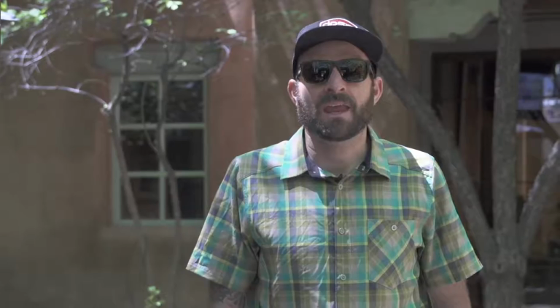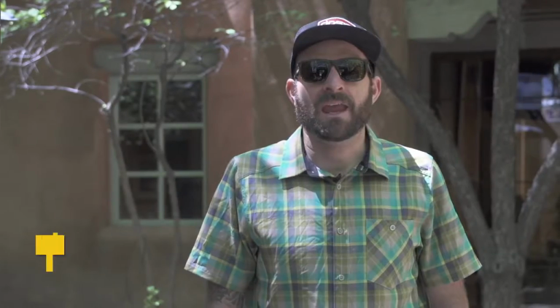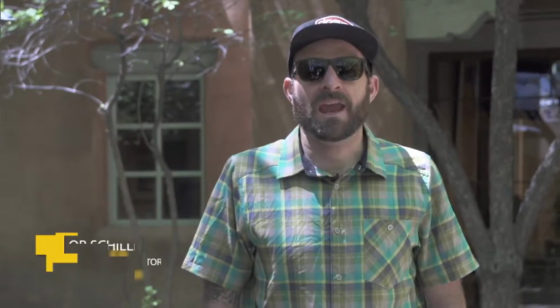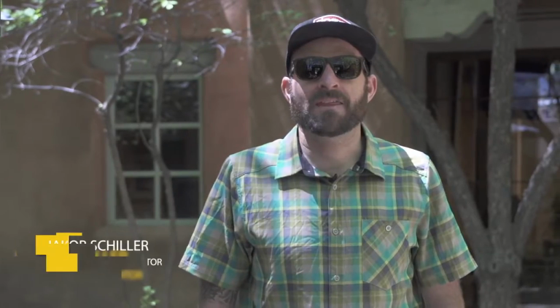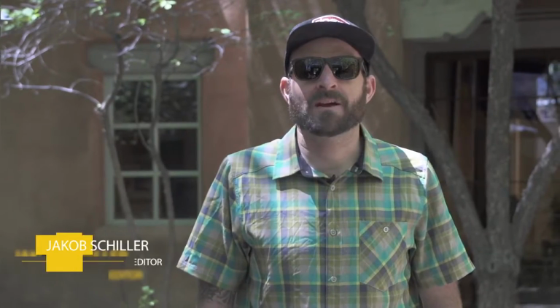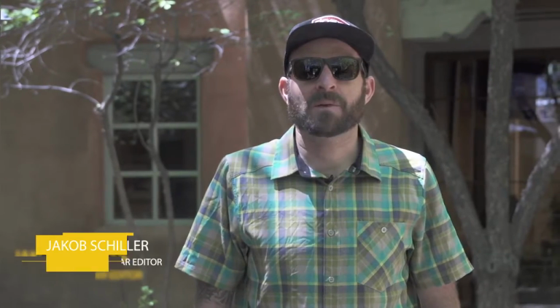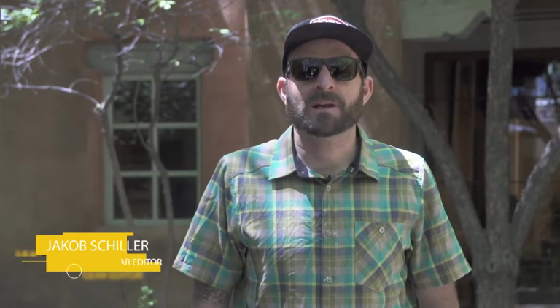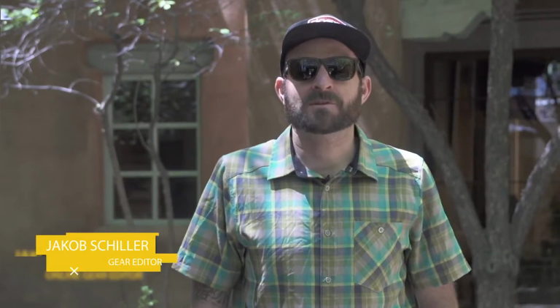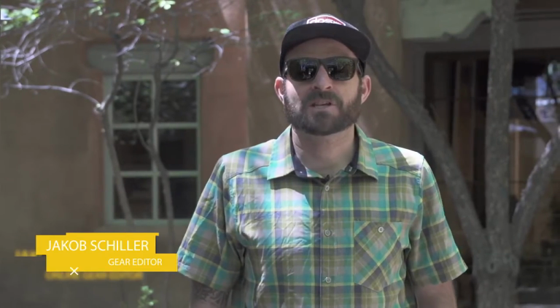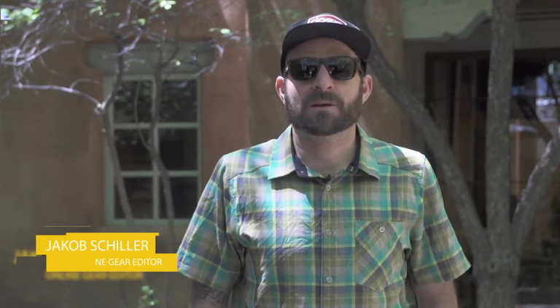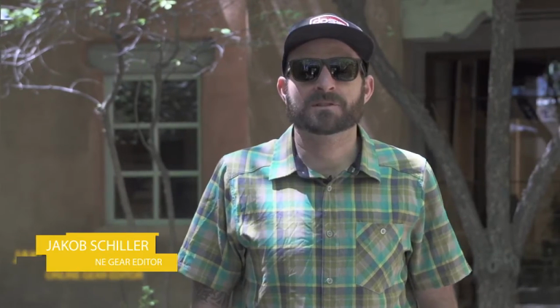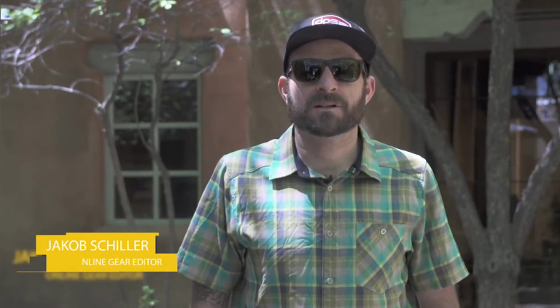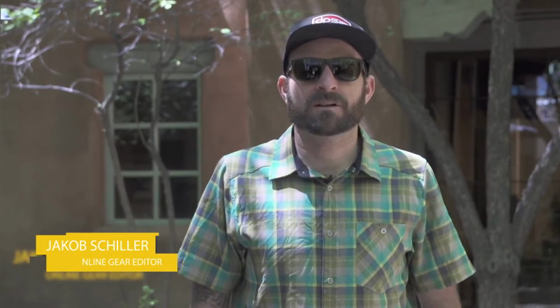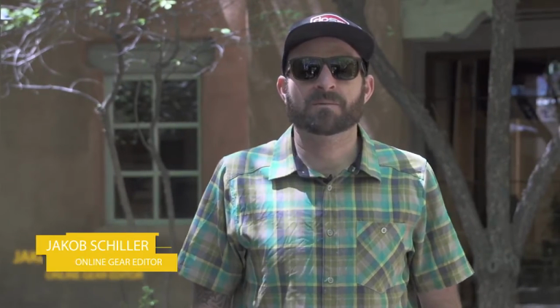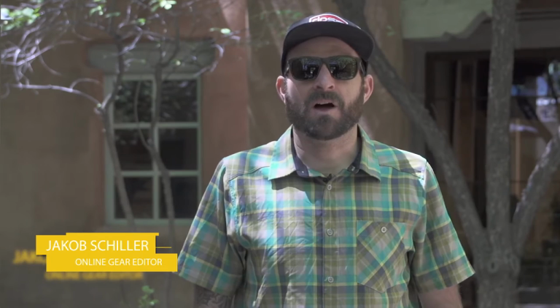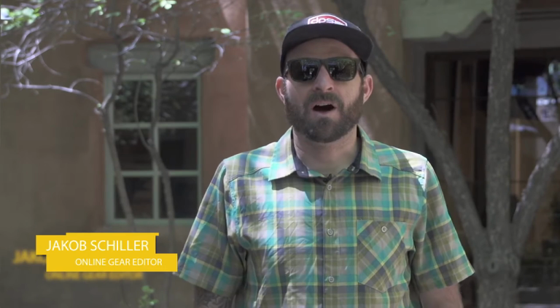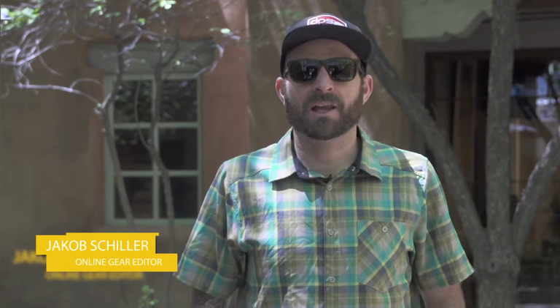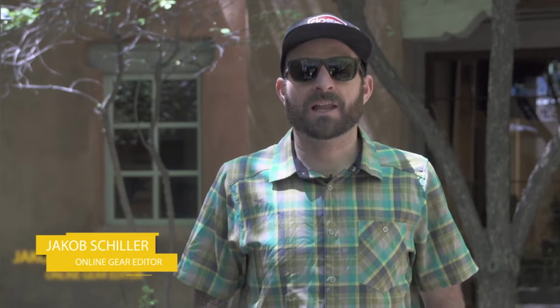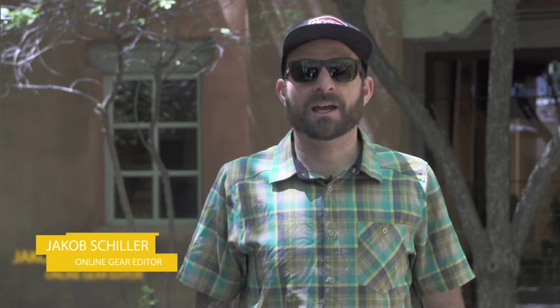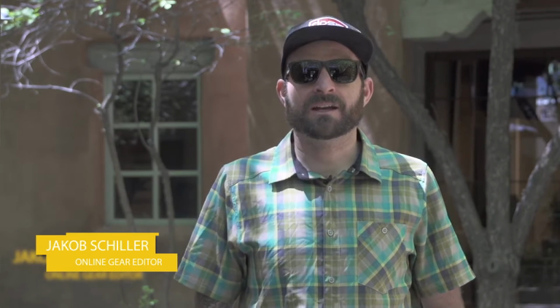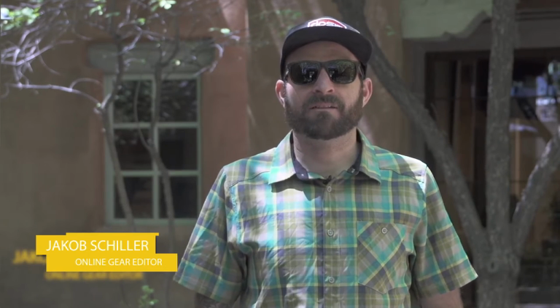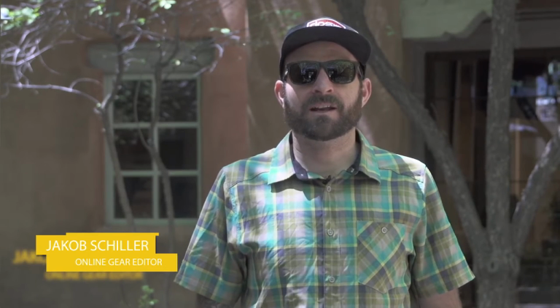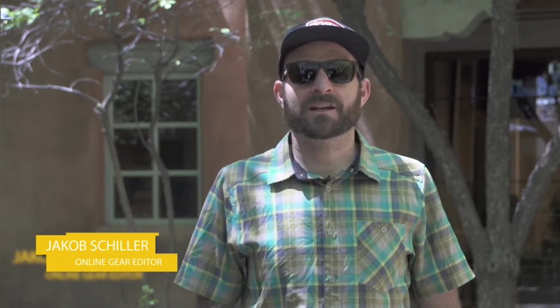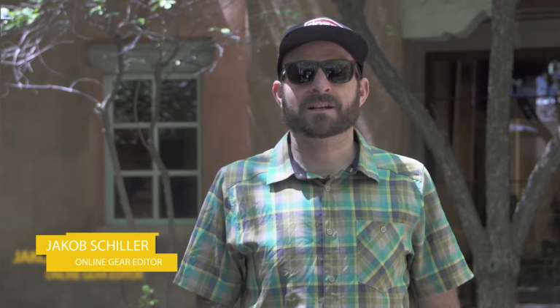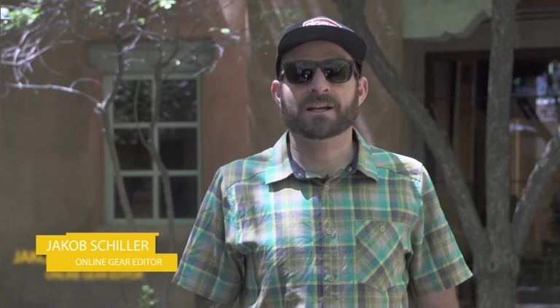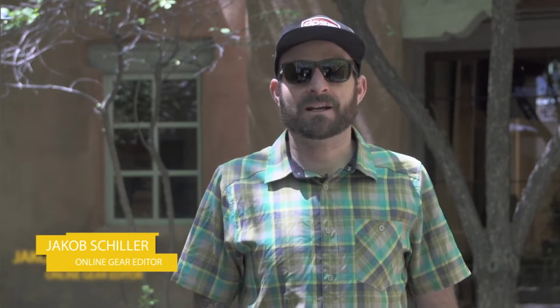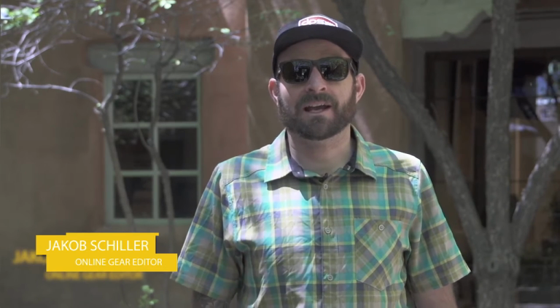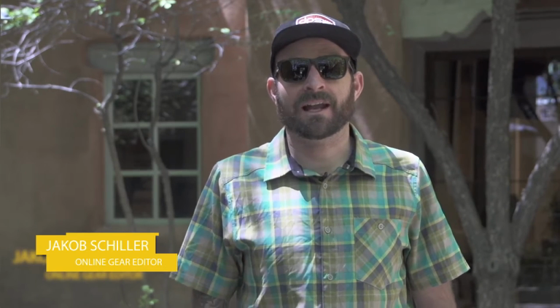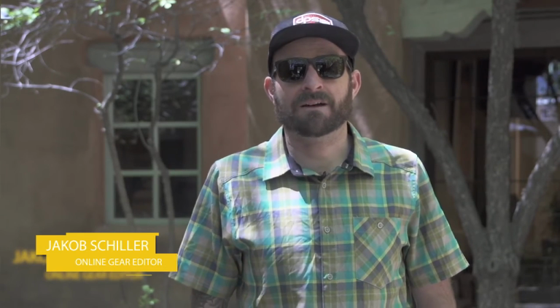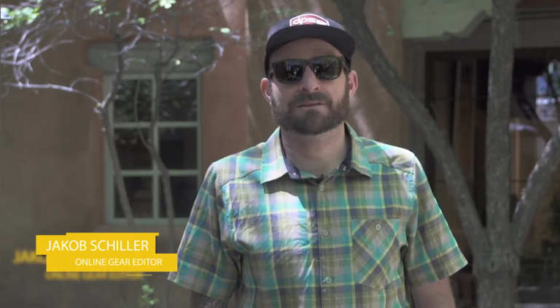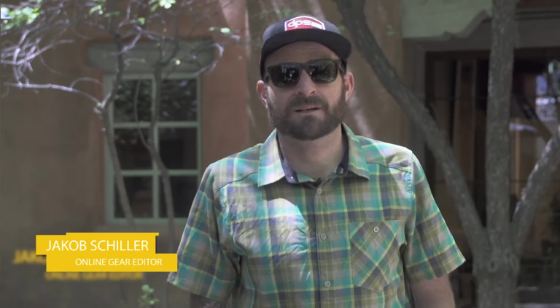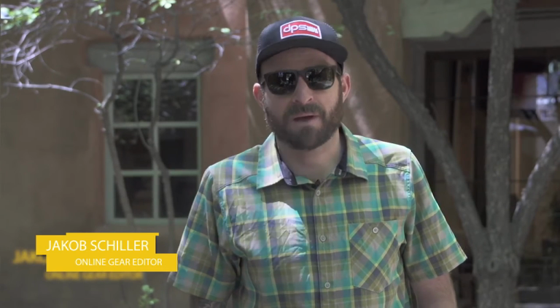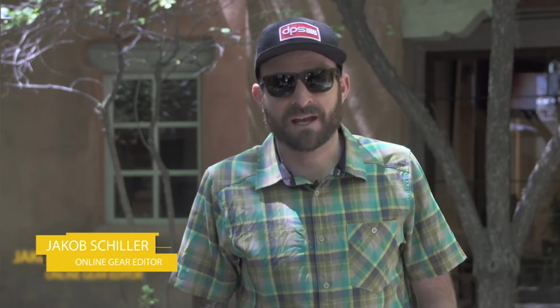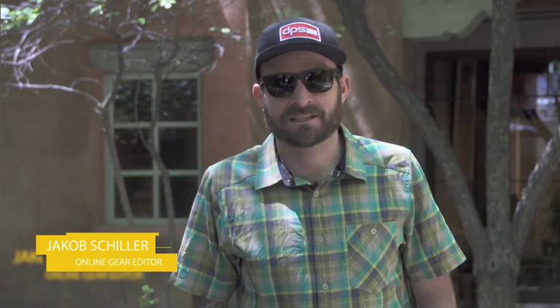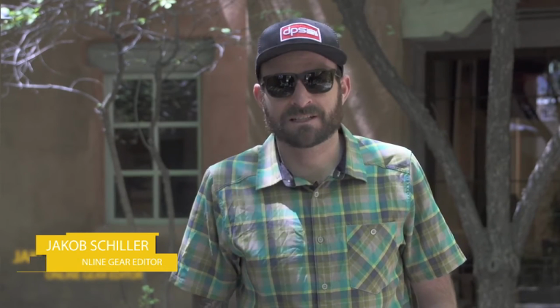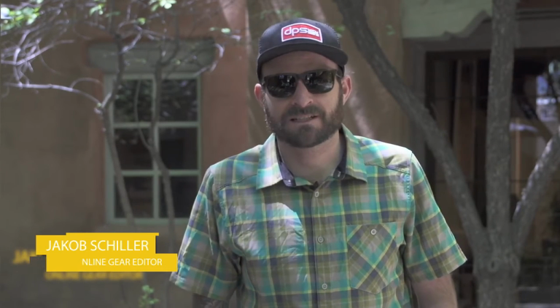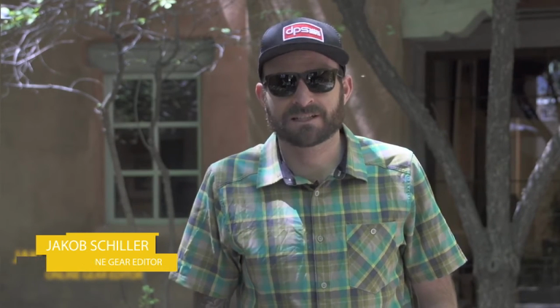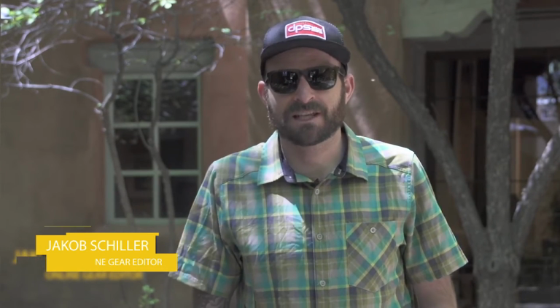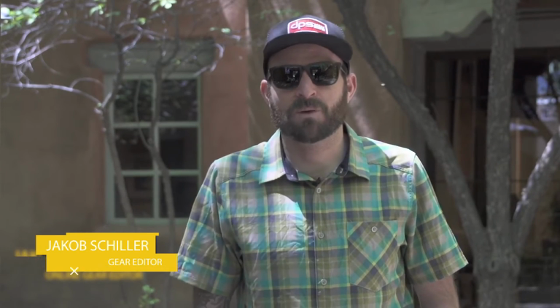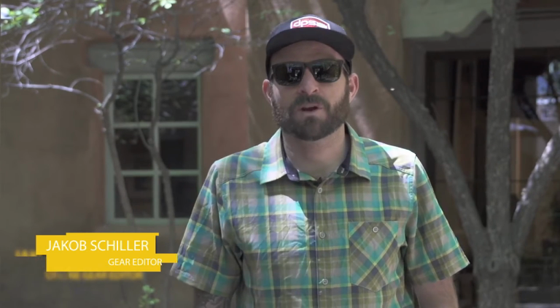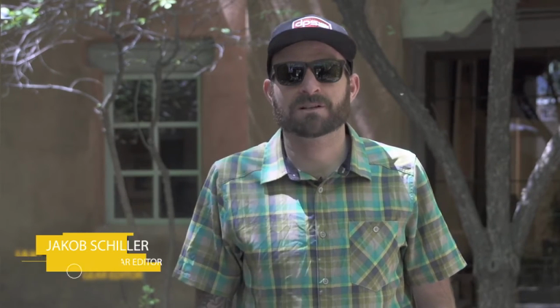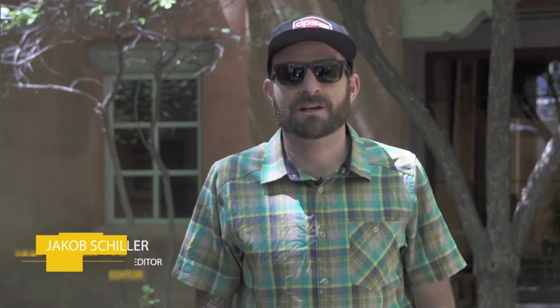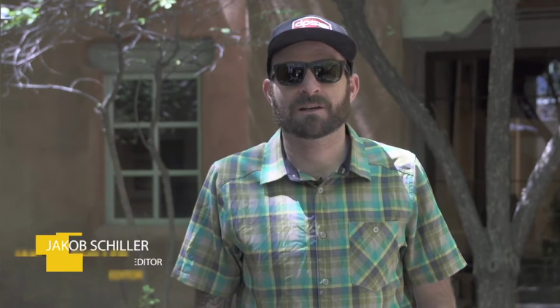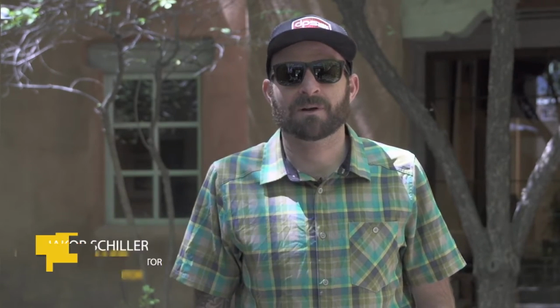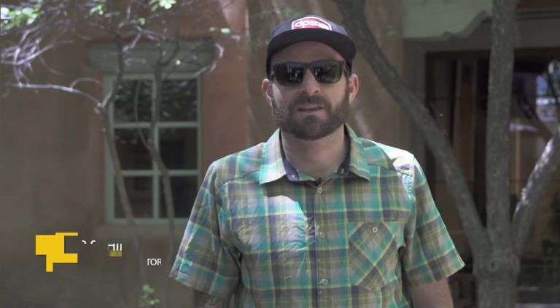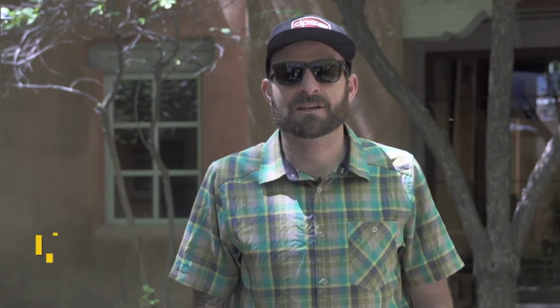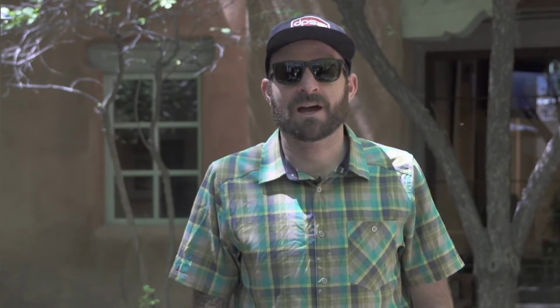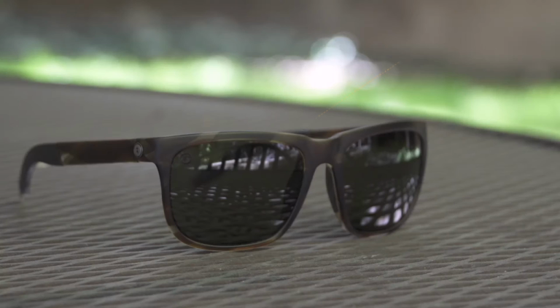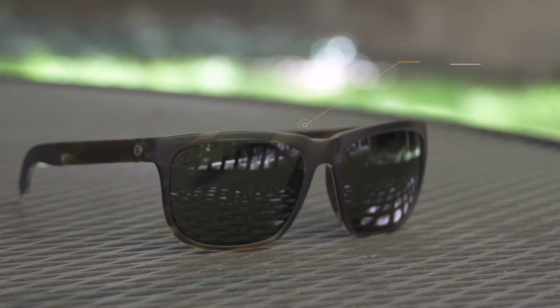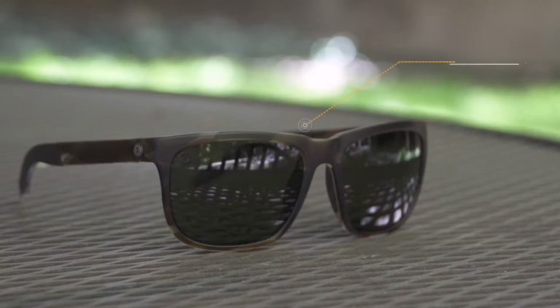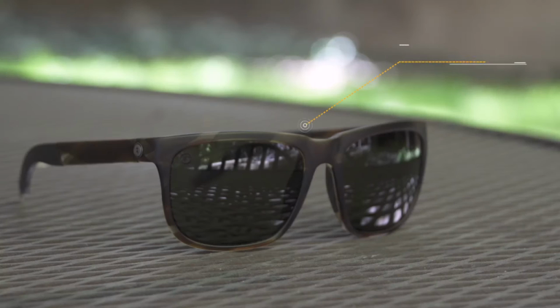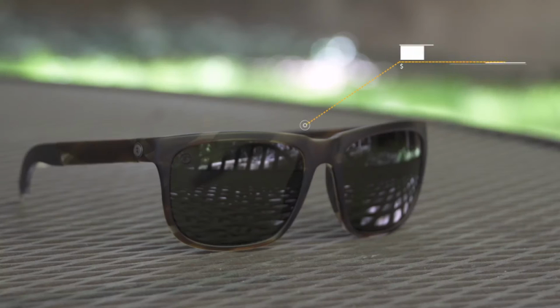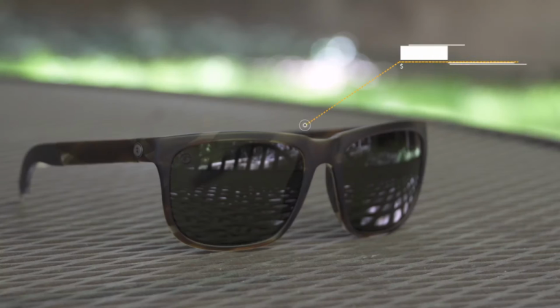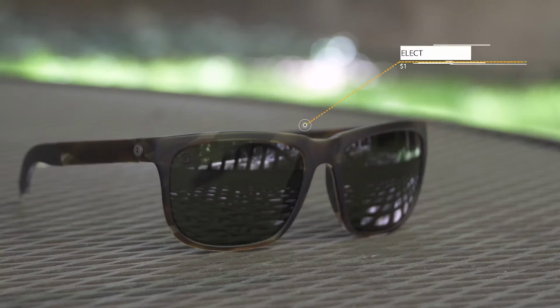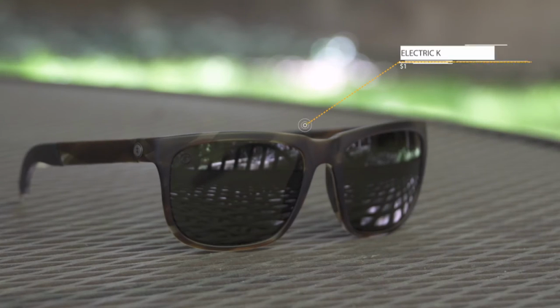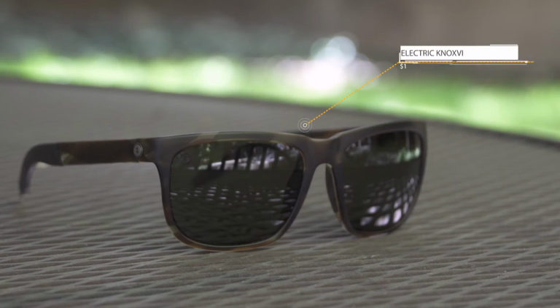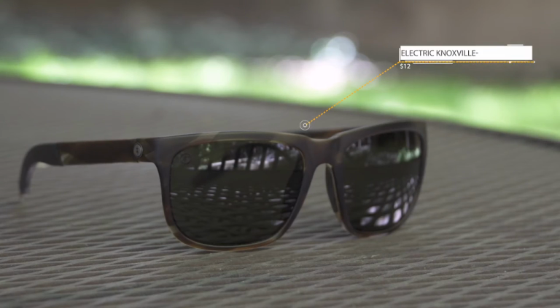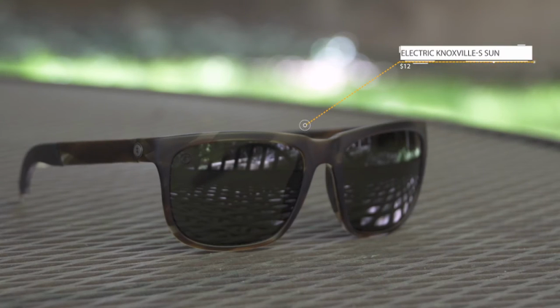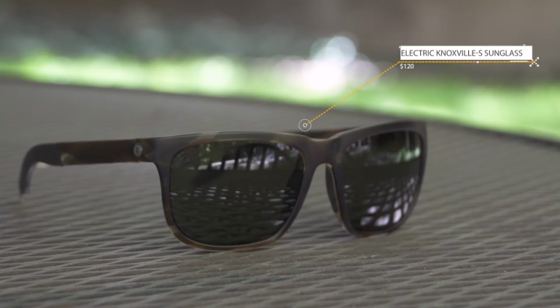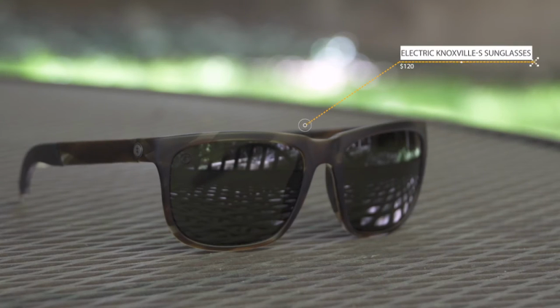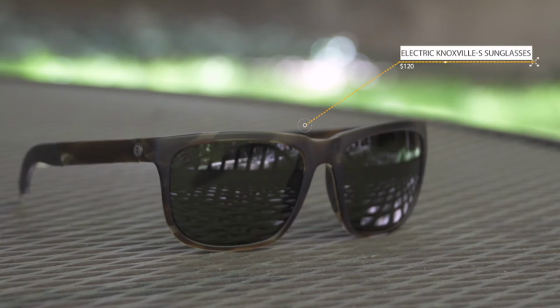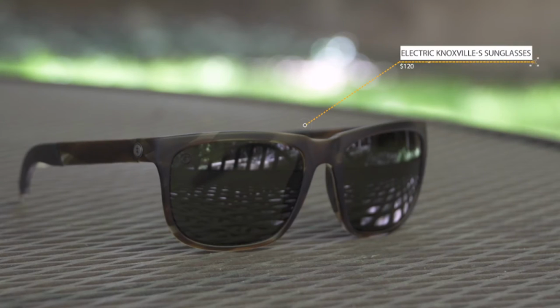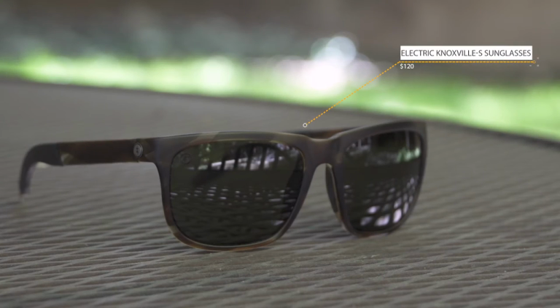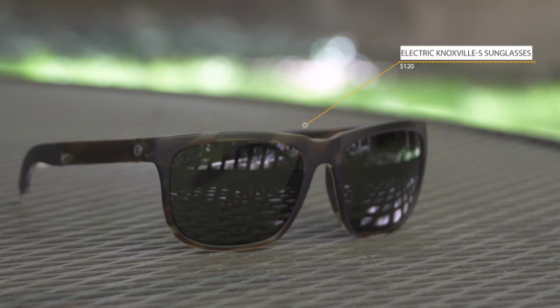Hey there, my name is Jacob Schiller. I'm the online gear editor here at Outside Magazine. Today we are talking about the Knoxville S sunglasses from Electric.